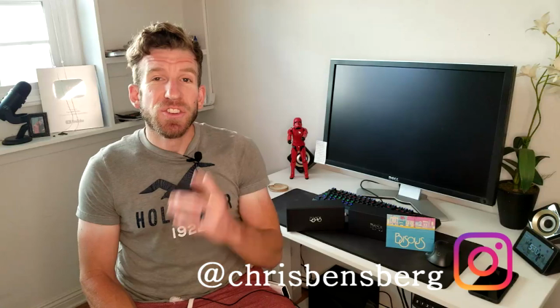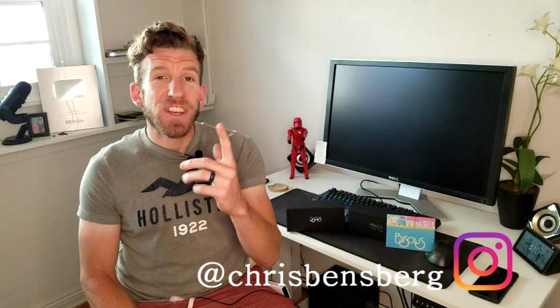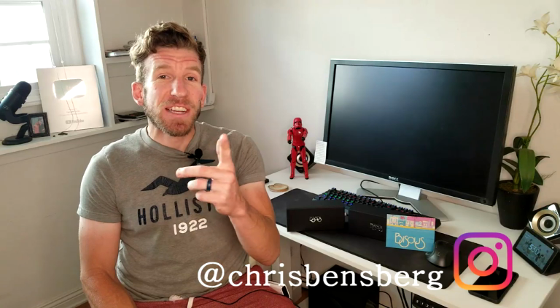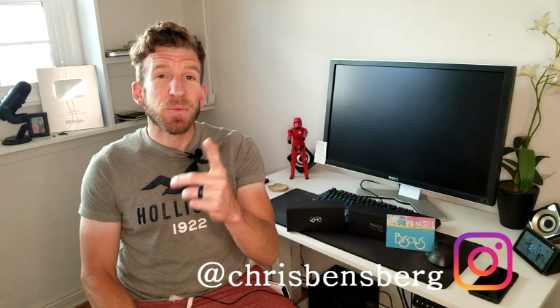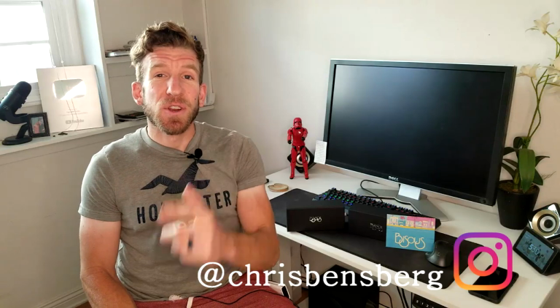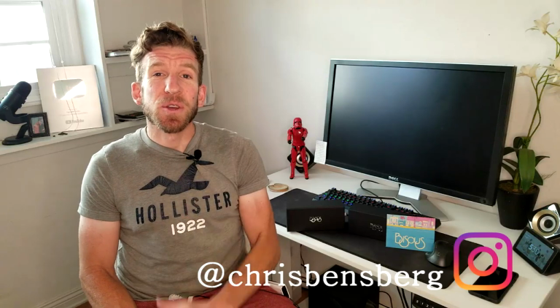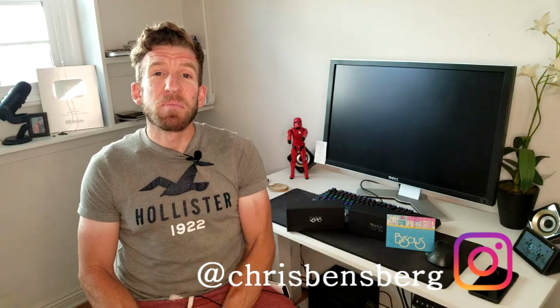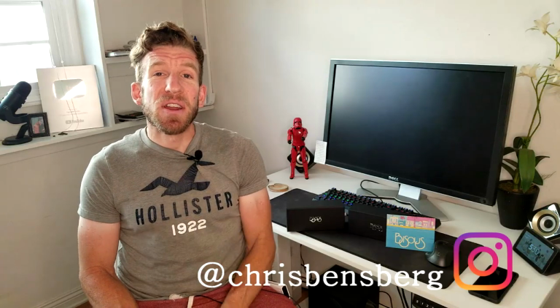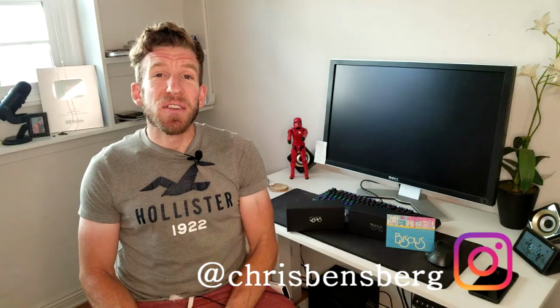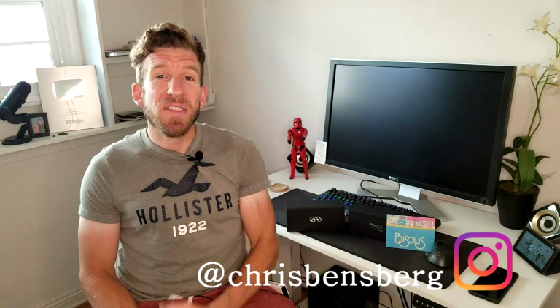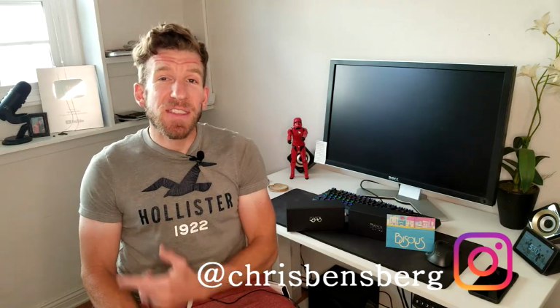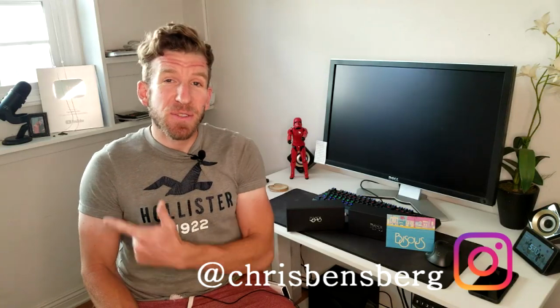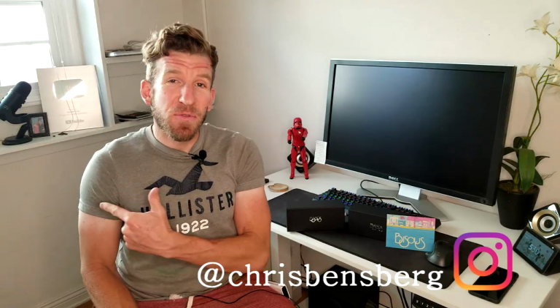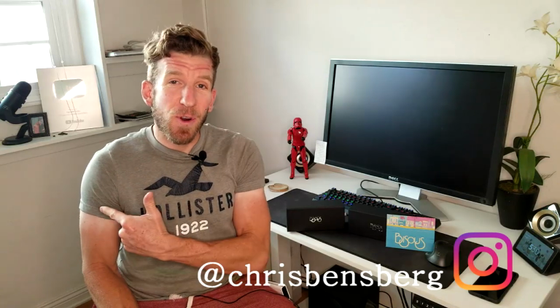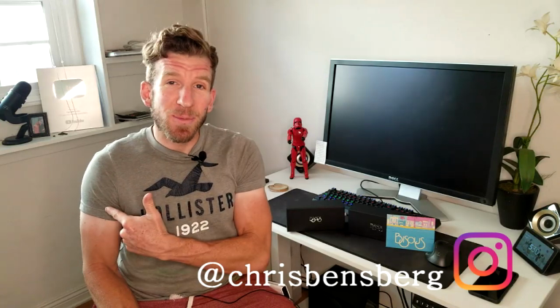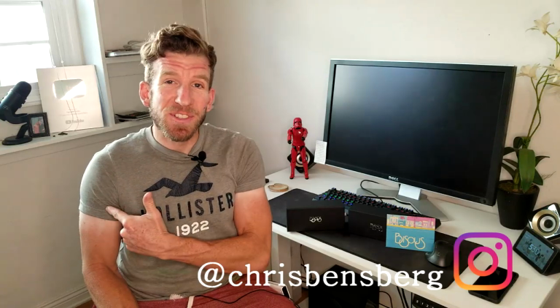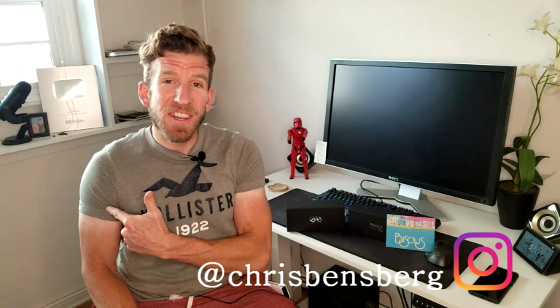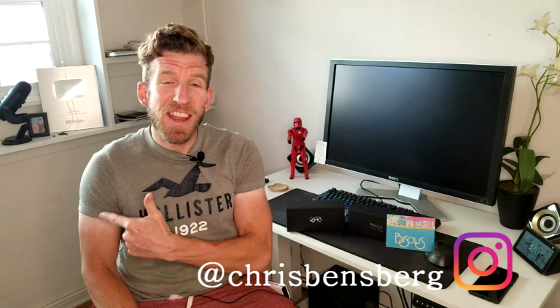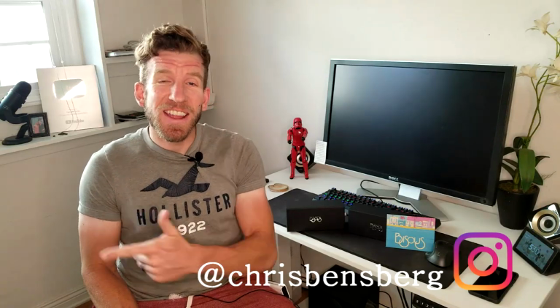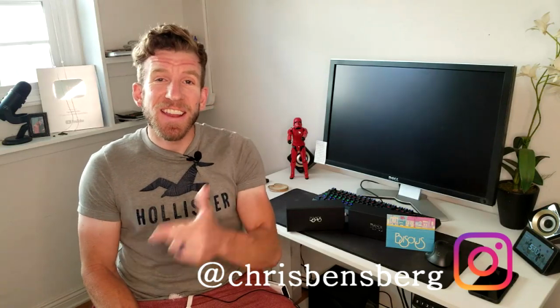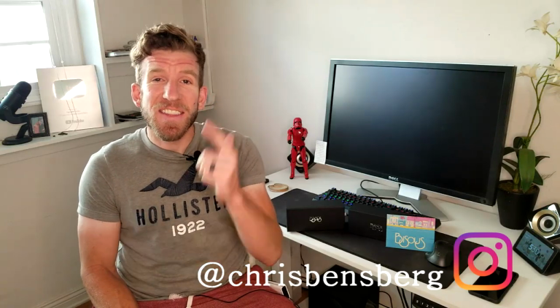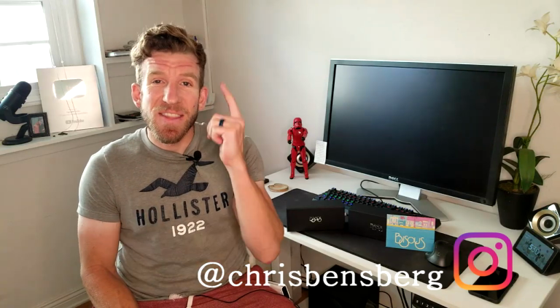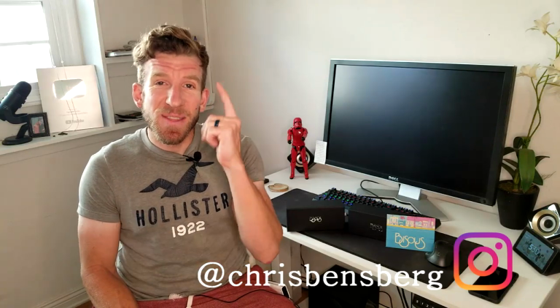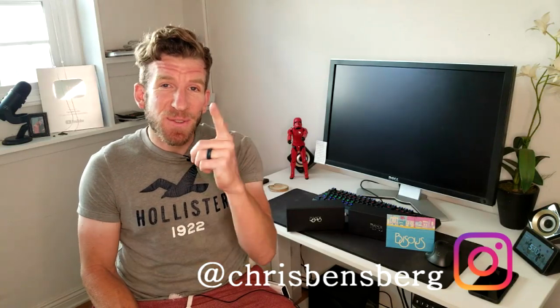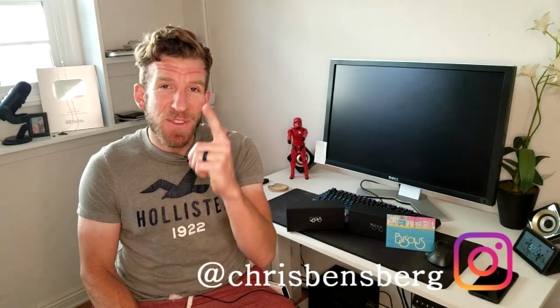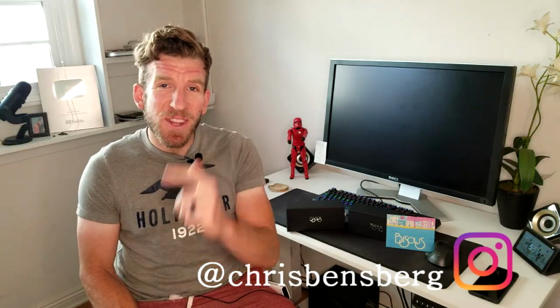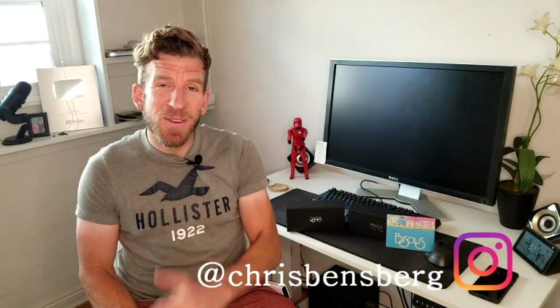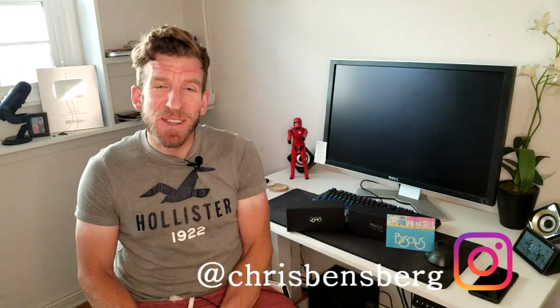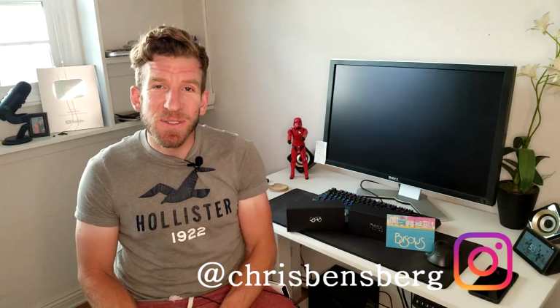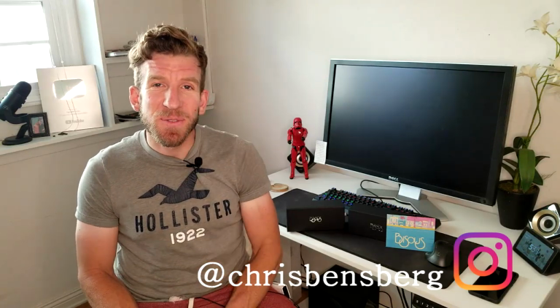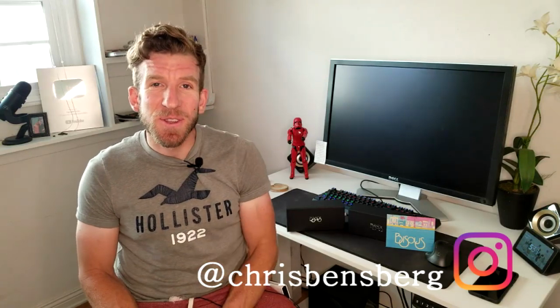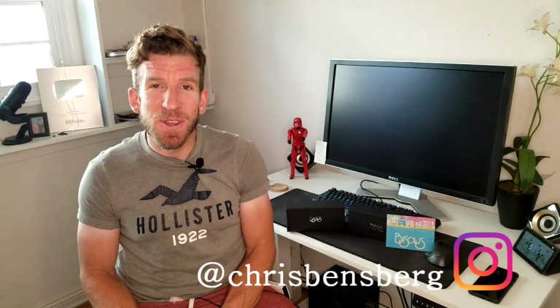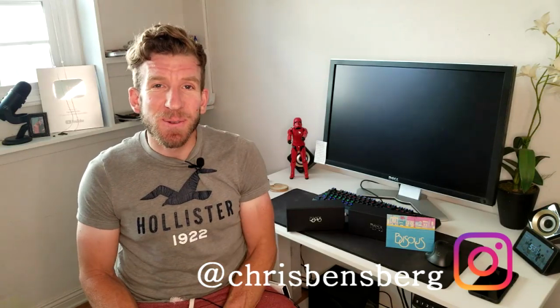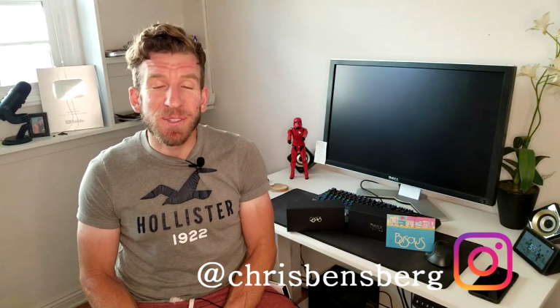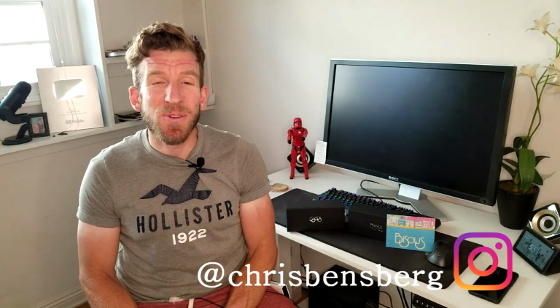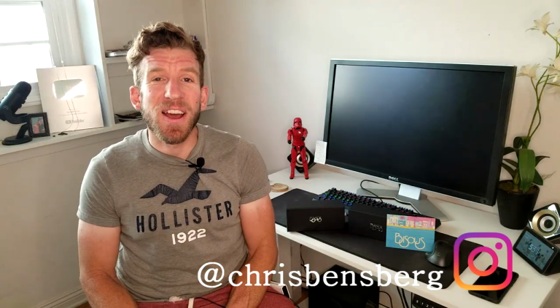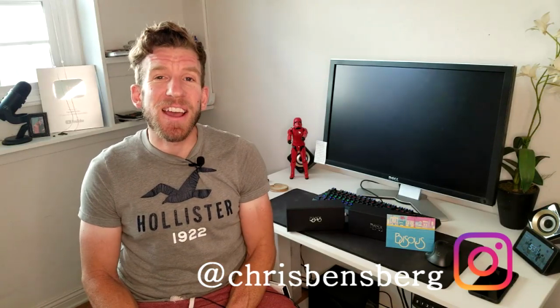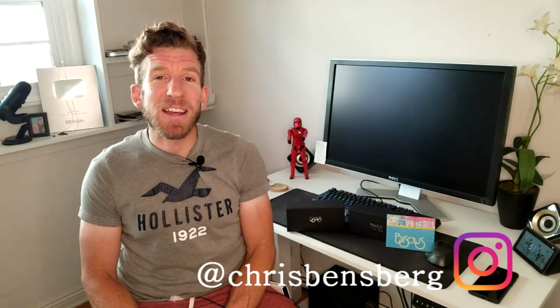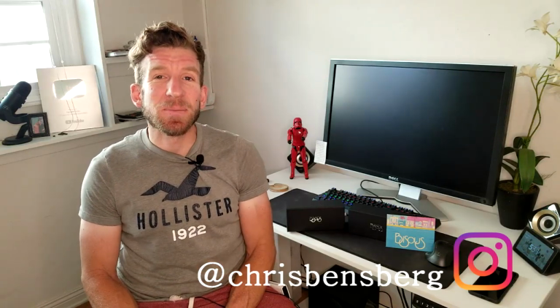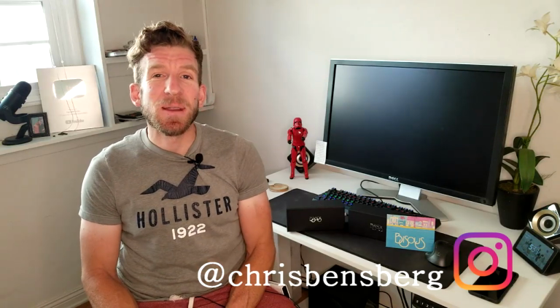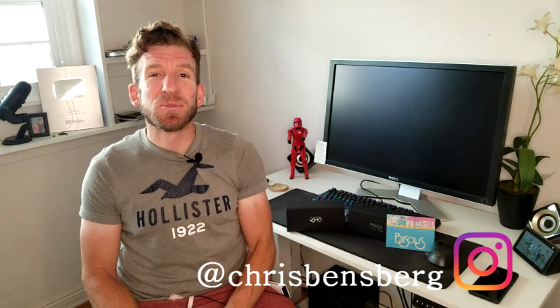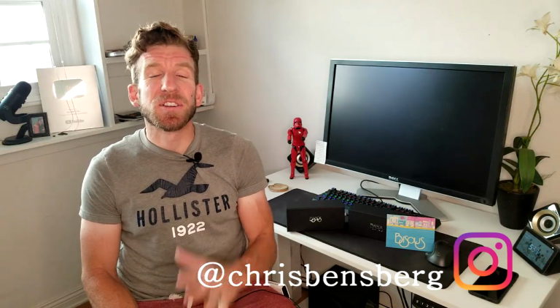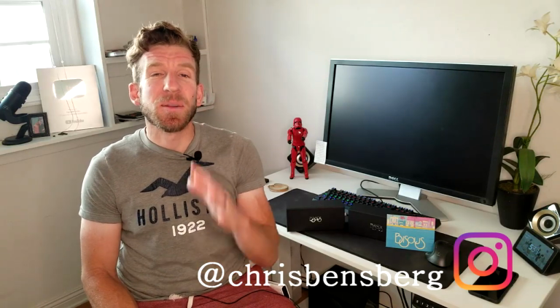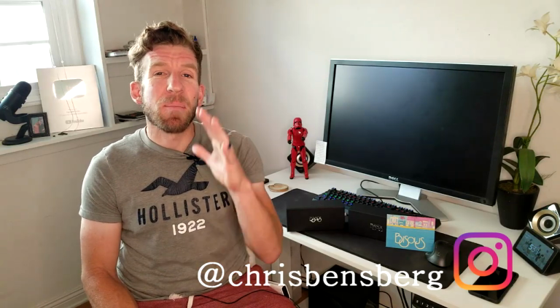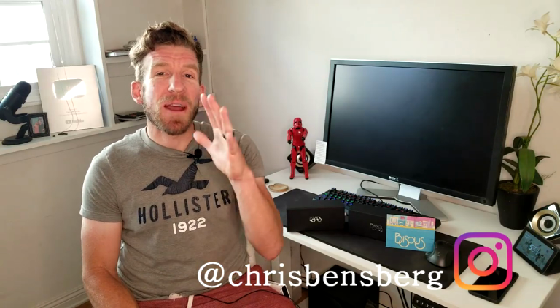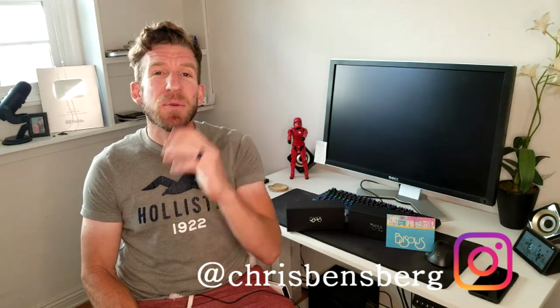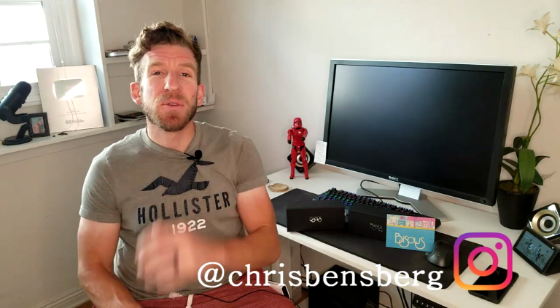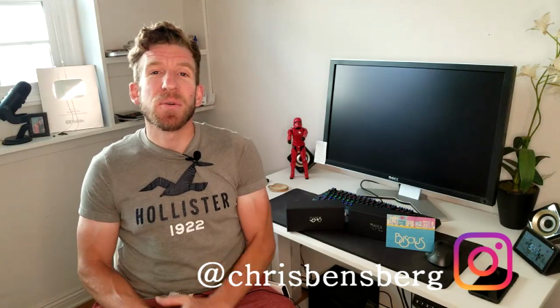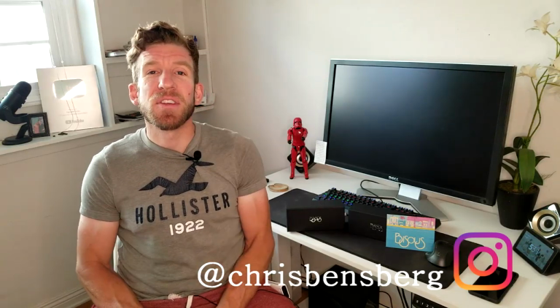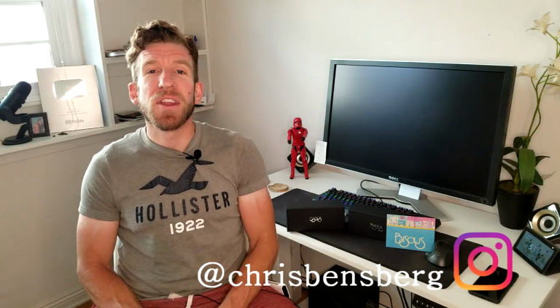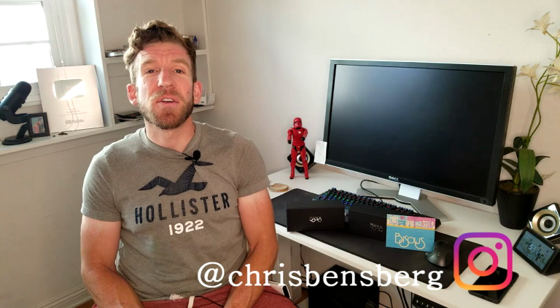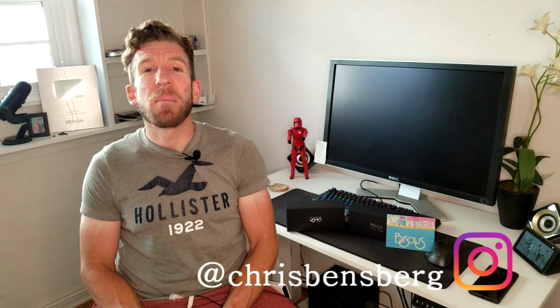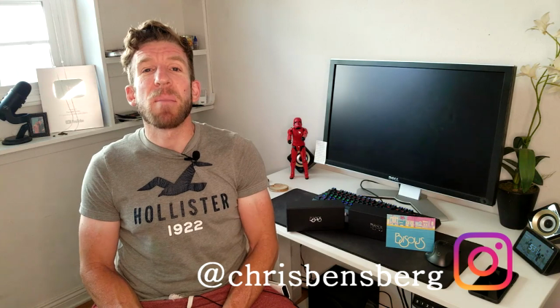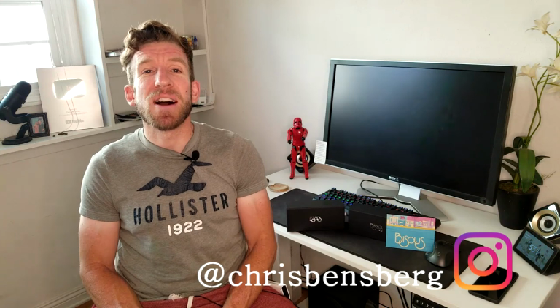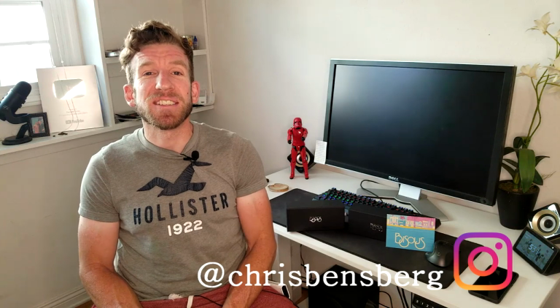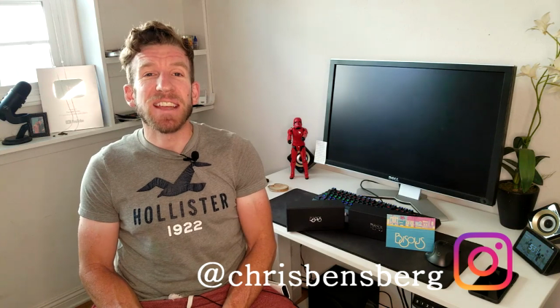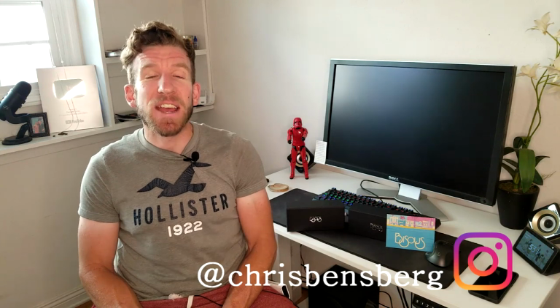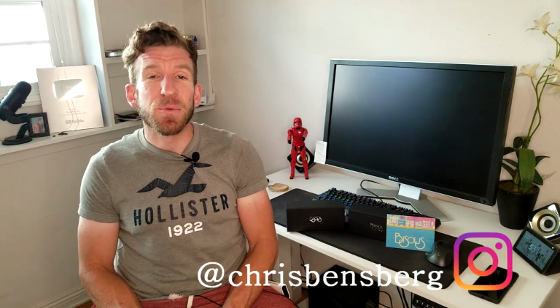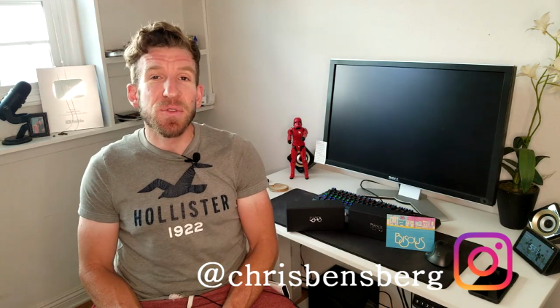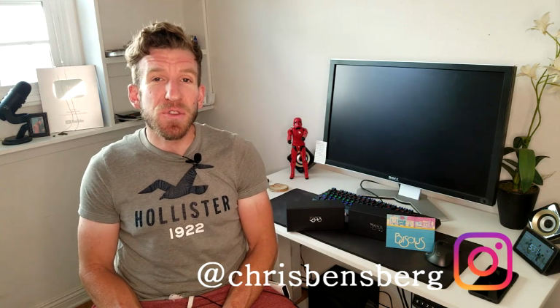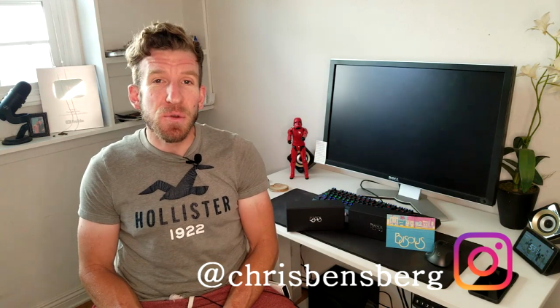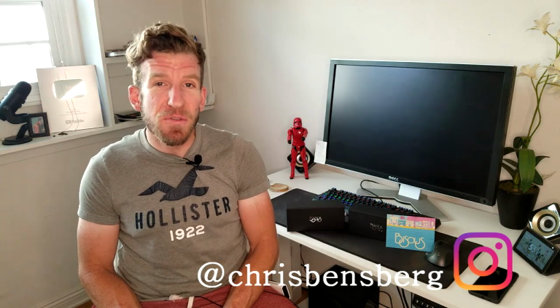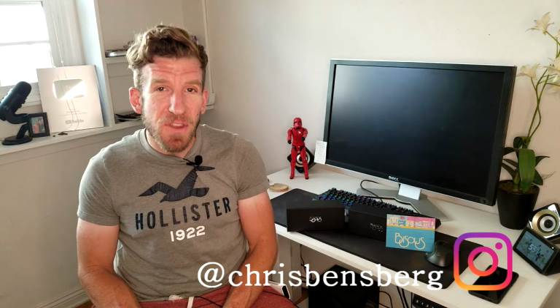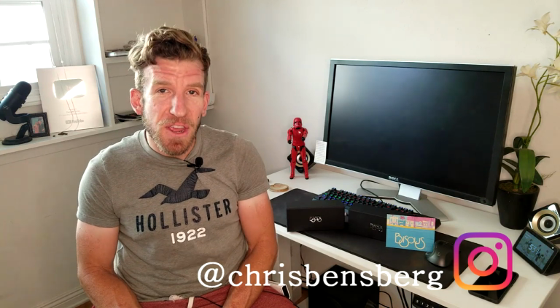If you guys want to look better than this farmer's tan, then this video is for you. What's going on, guys? My name's Chris. I'm back with you with another unboxing and review video.